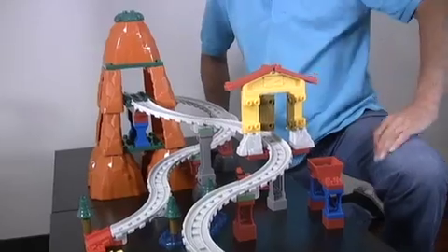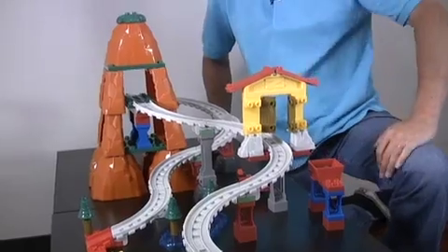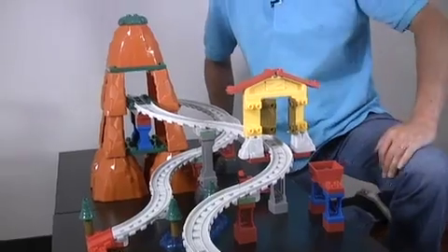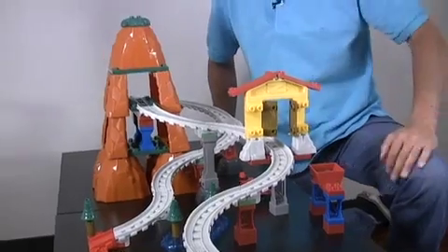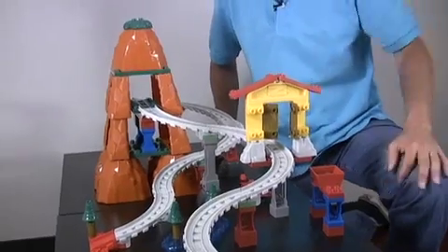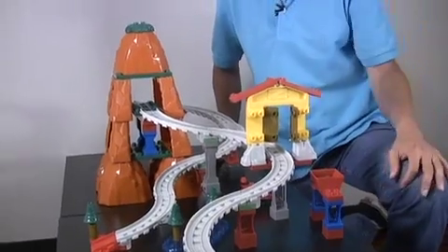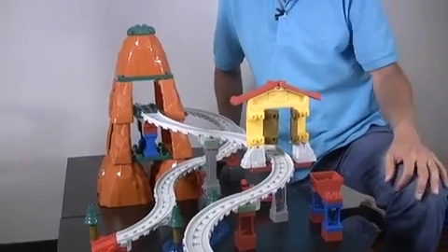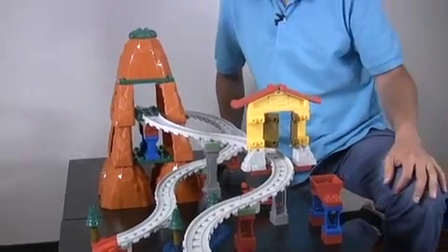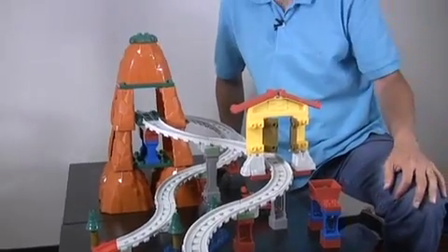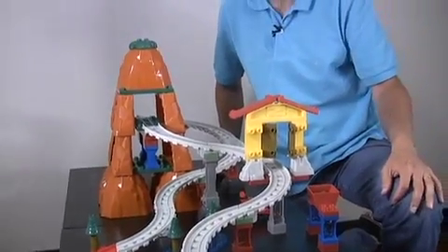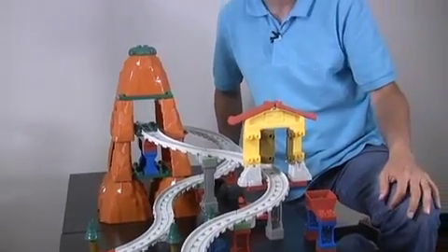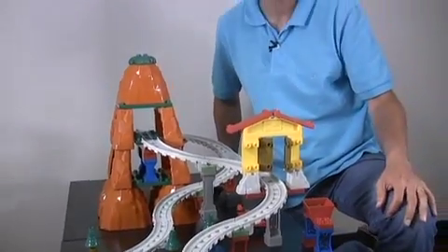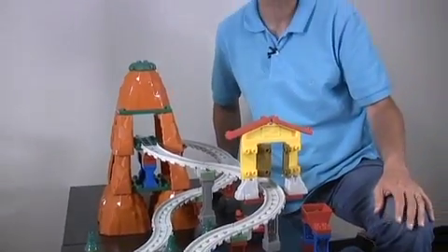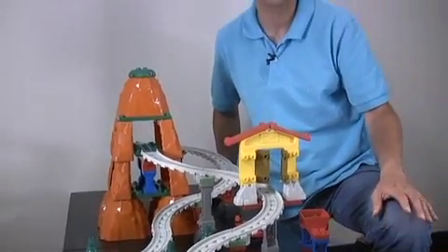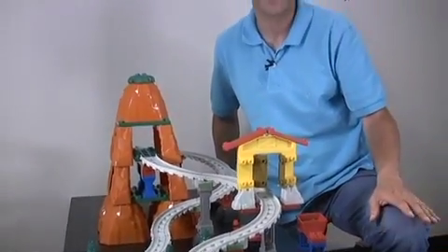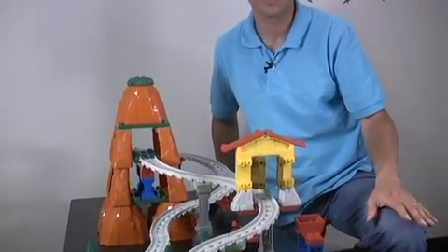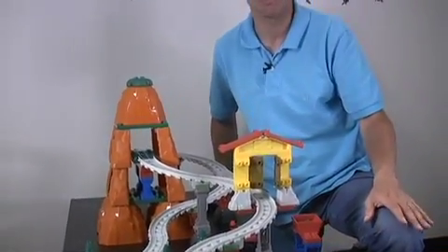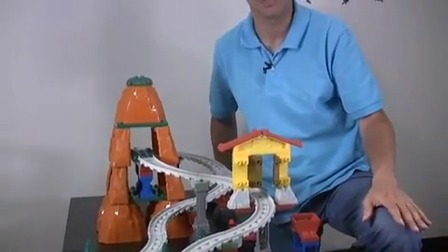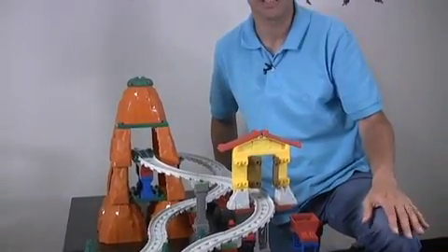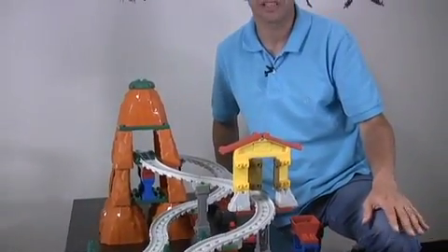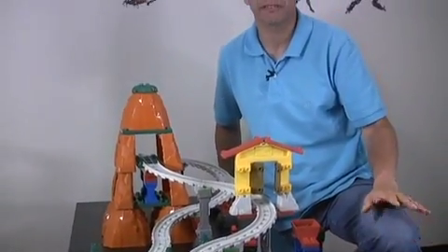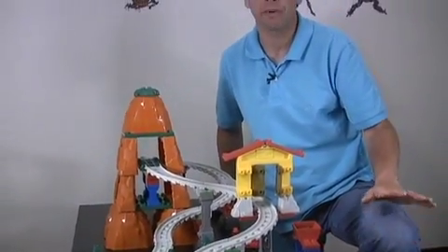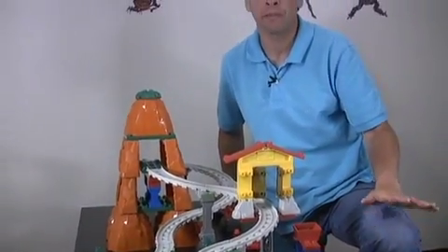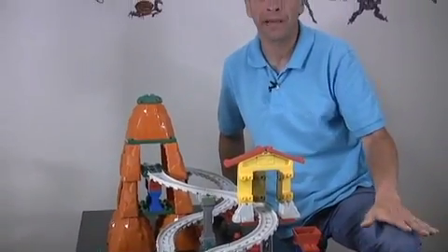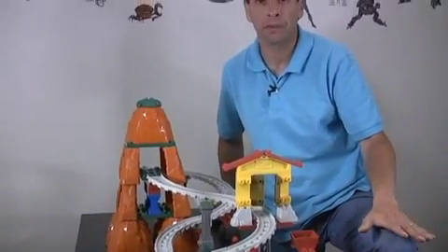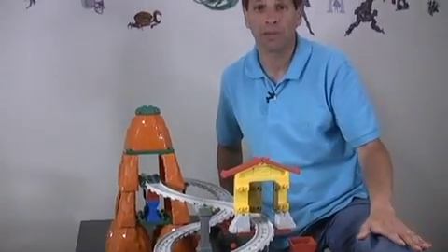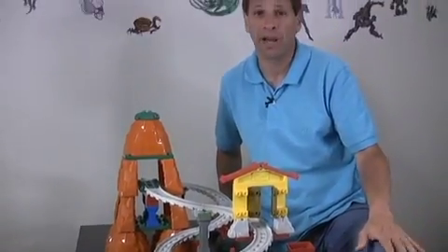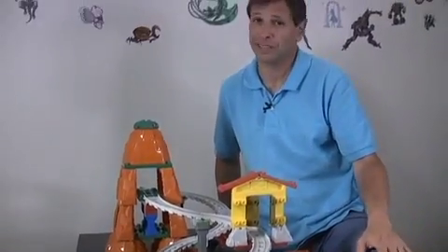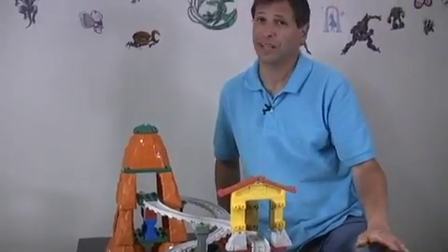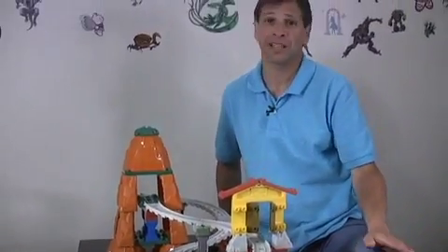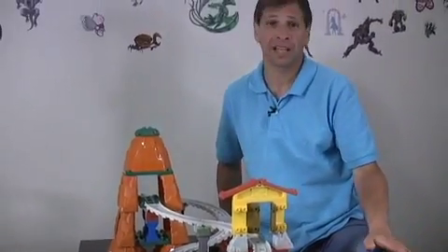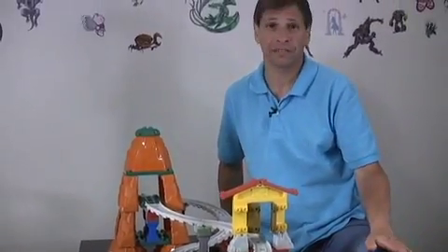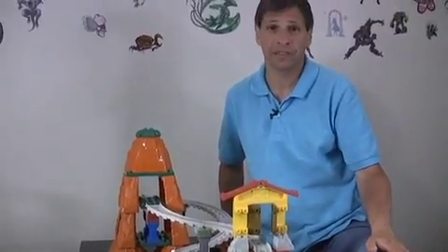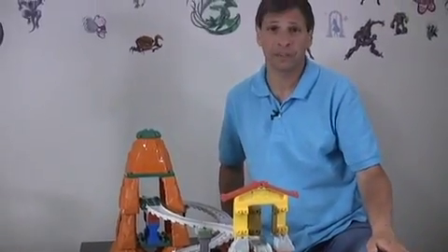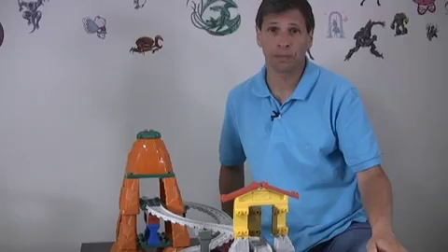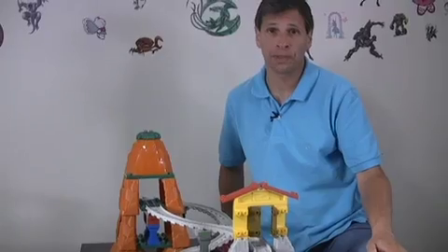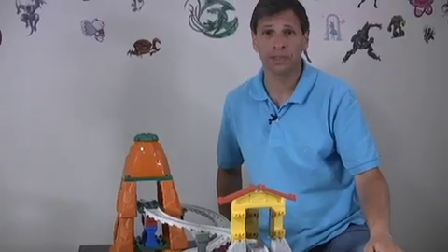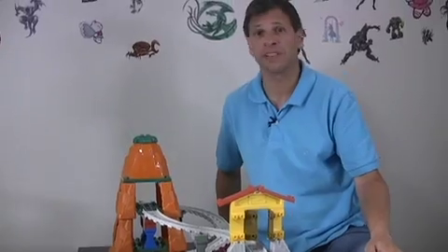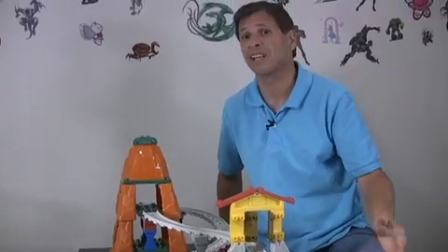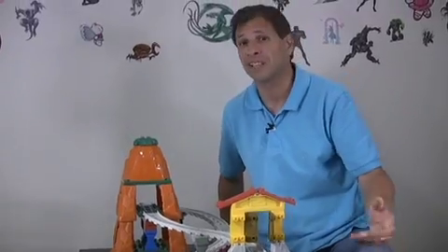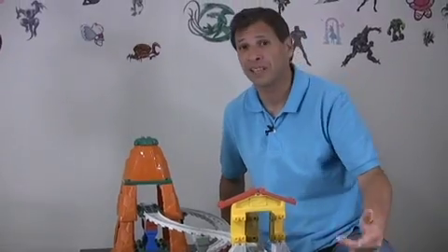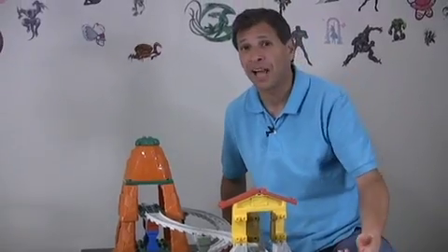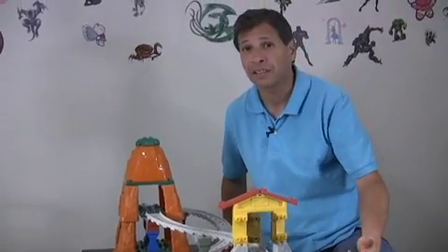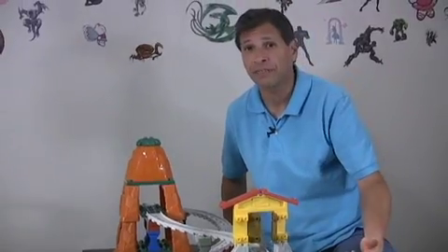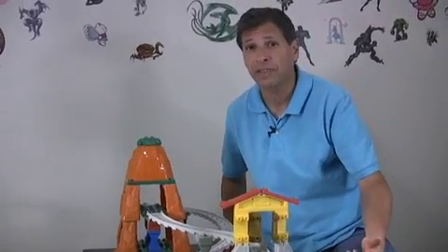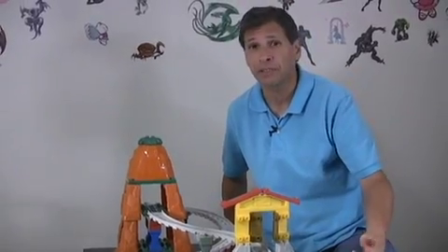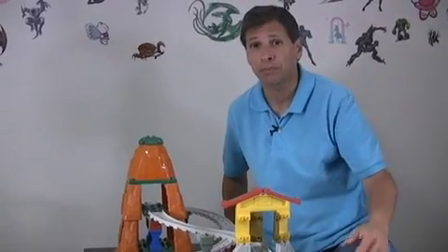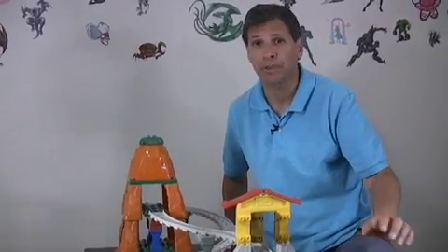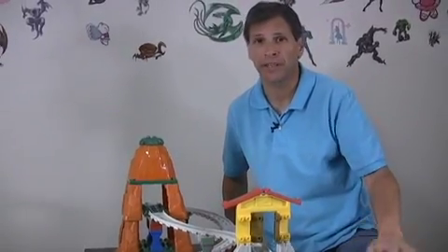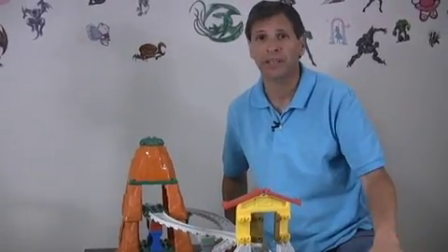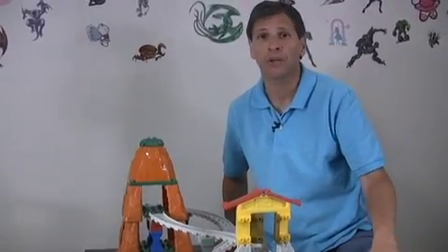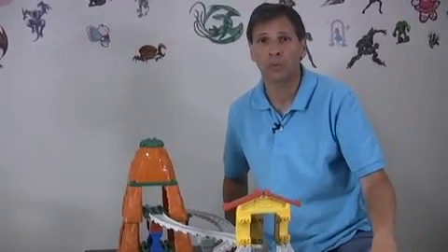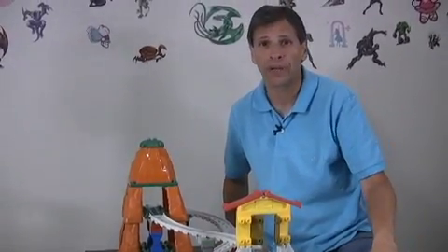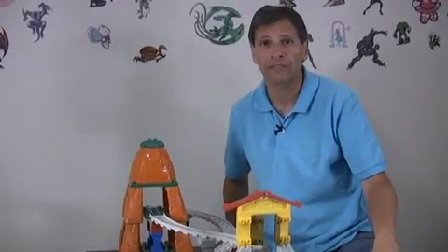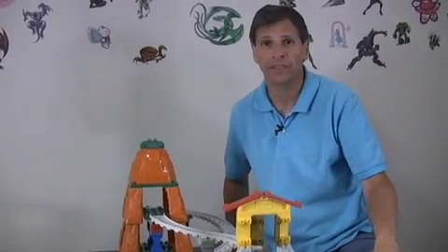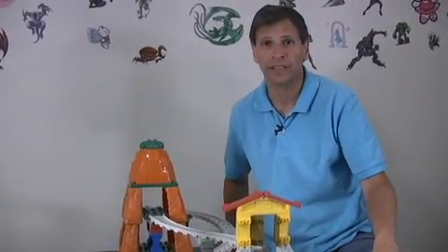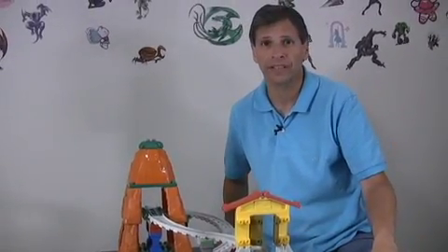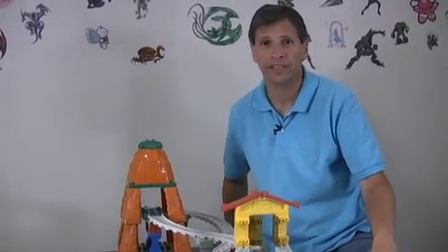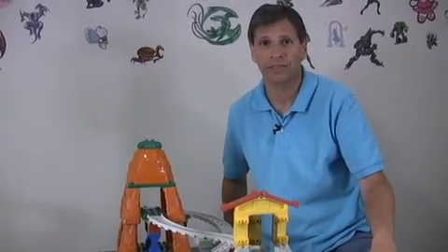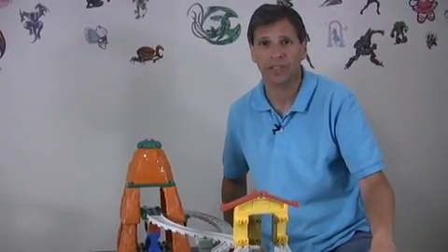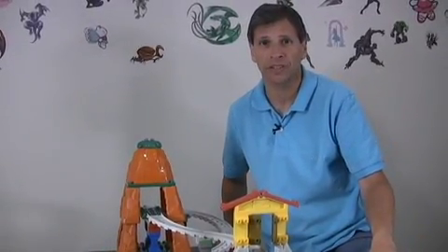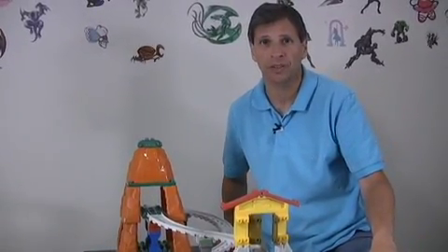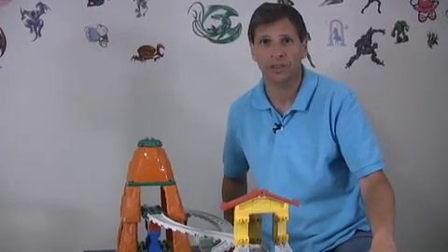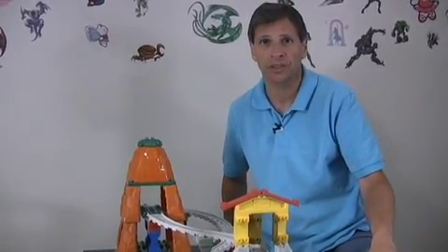This is The Adventures of Misty Island playset from Megablocks. A lot of fun to build and then a lot of fun to play. Great for kids 3 and older.